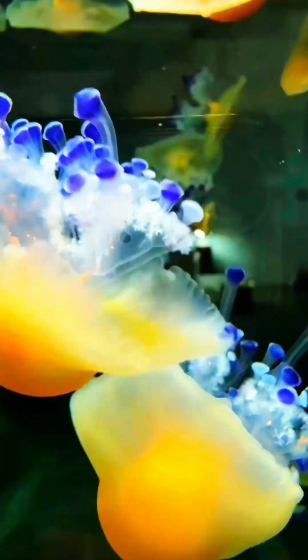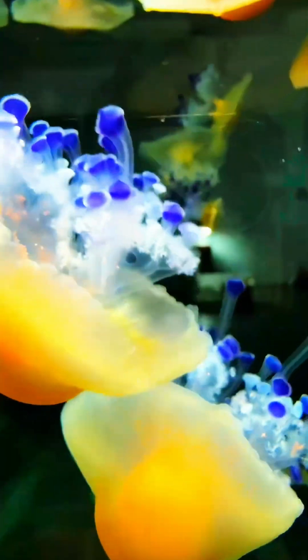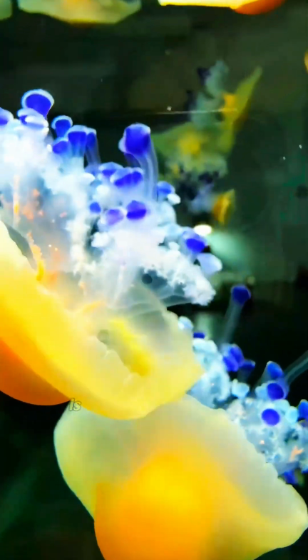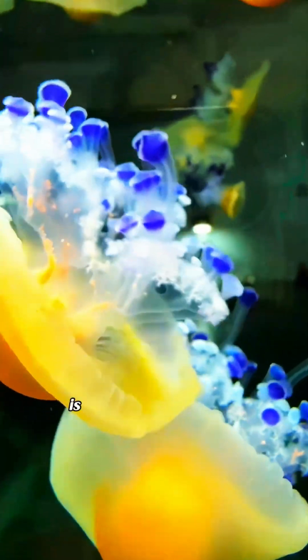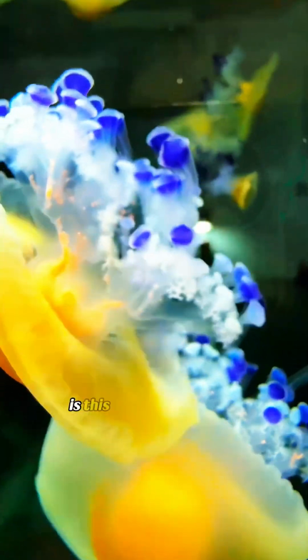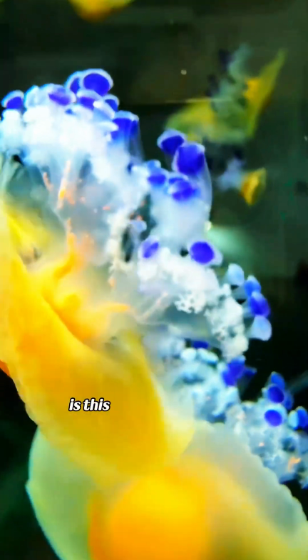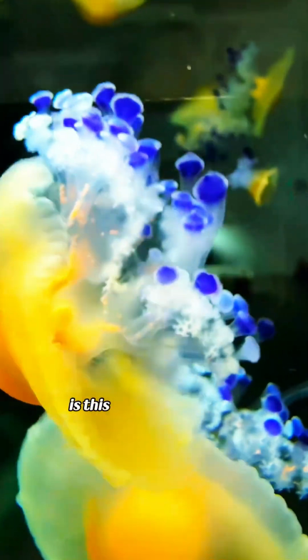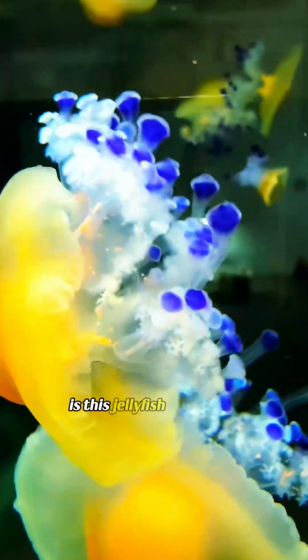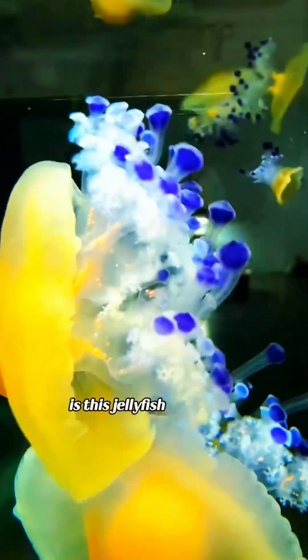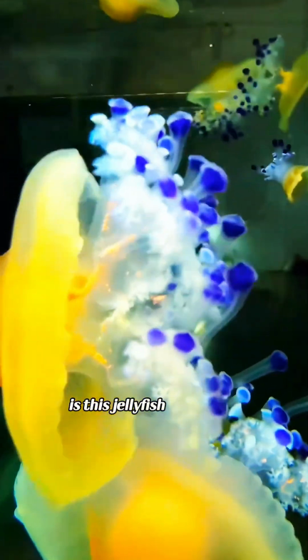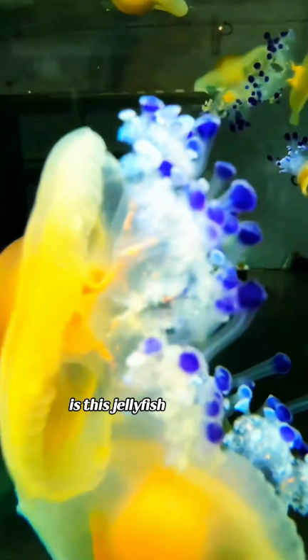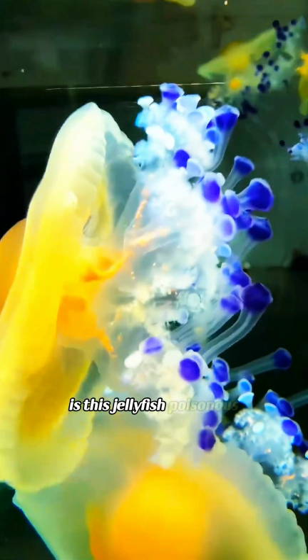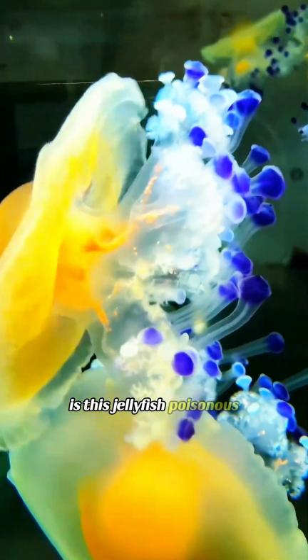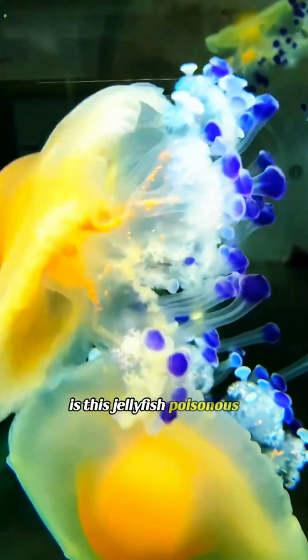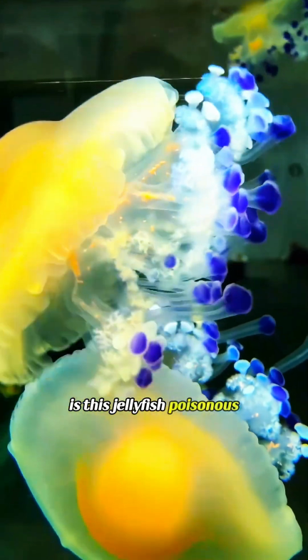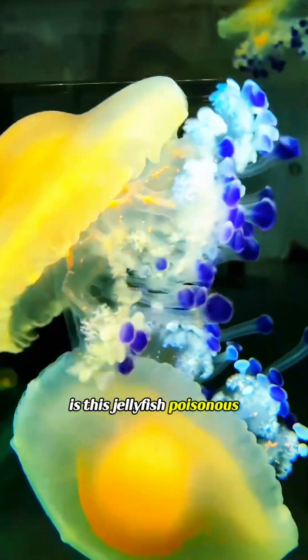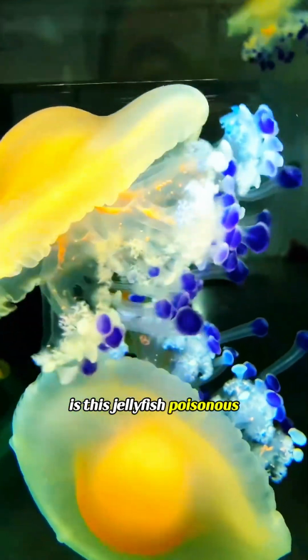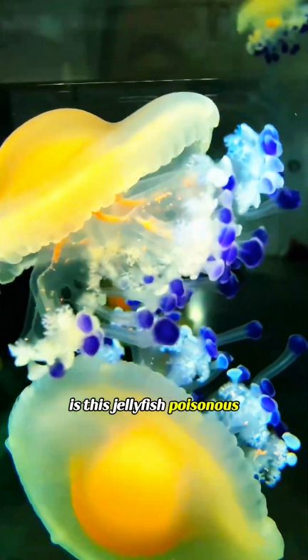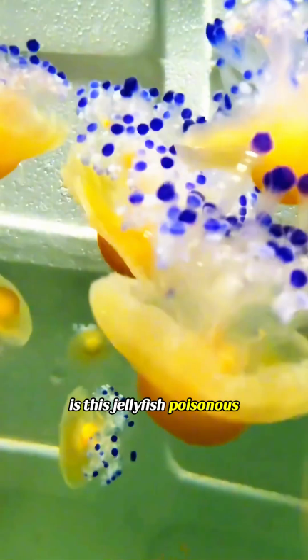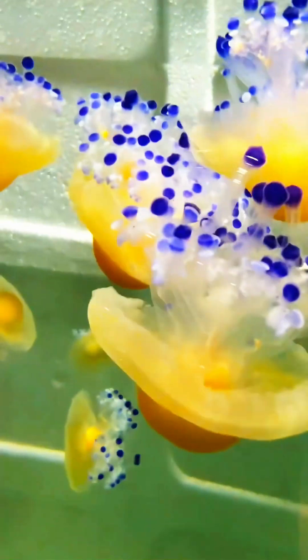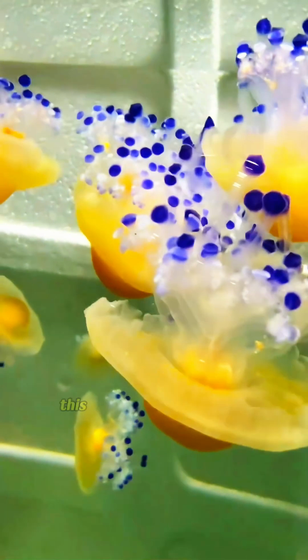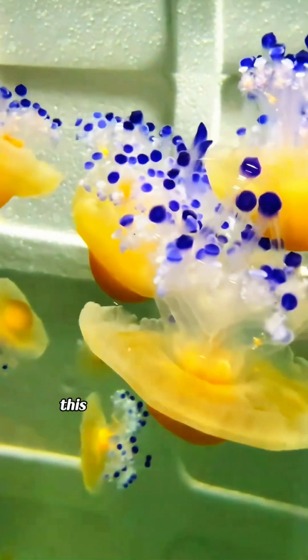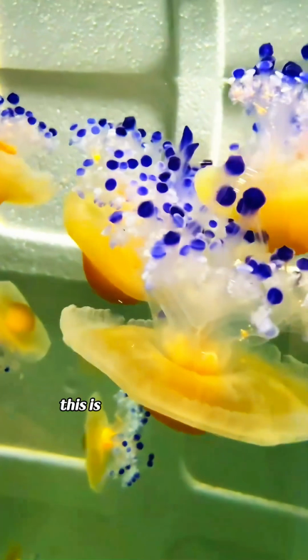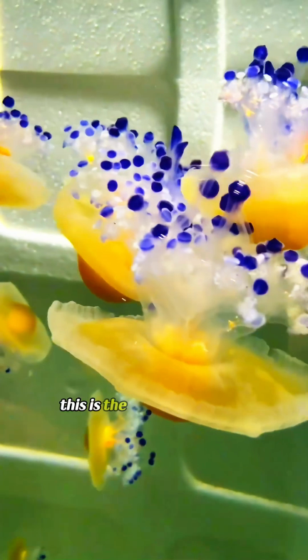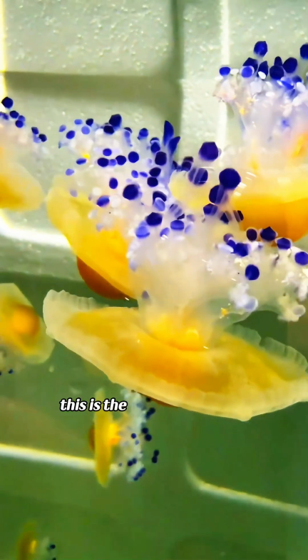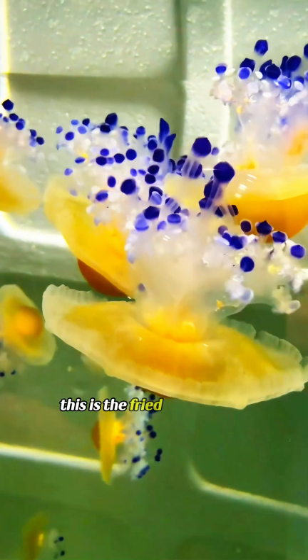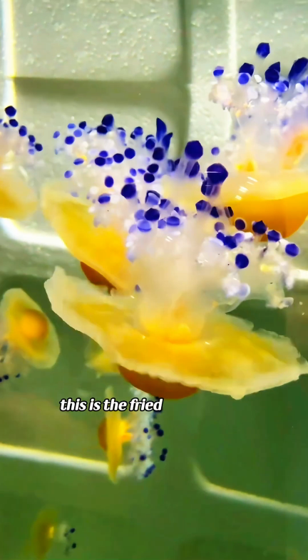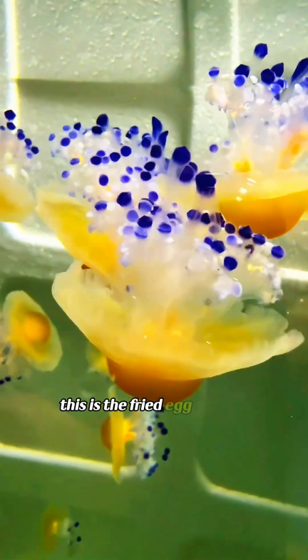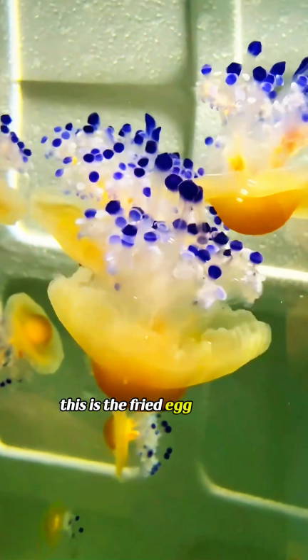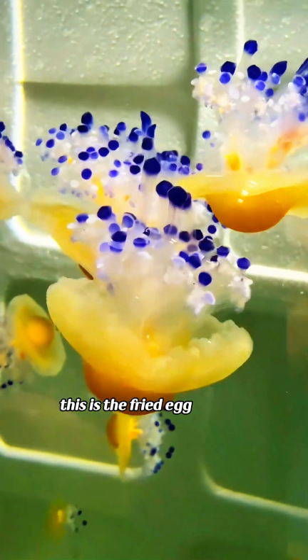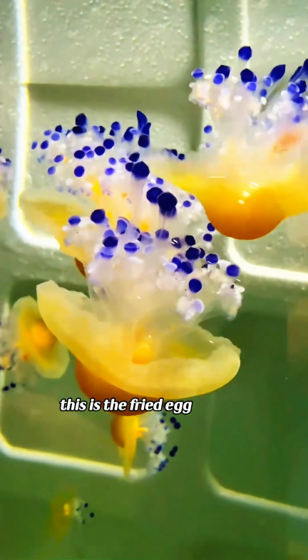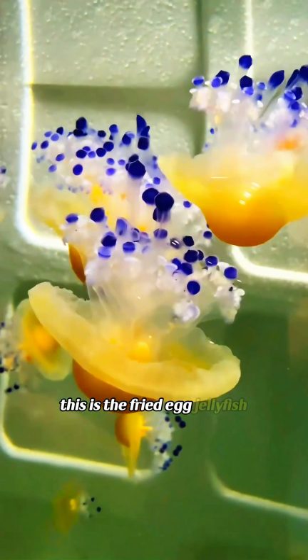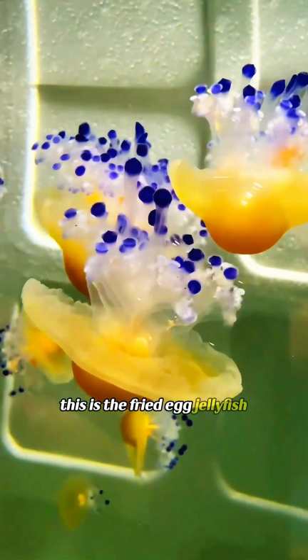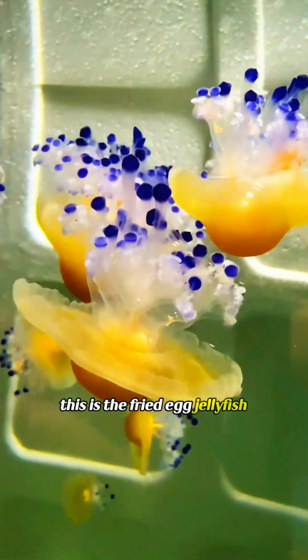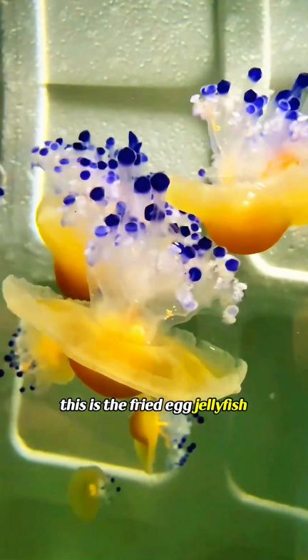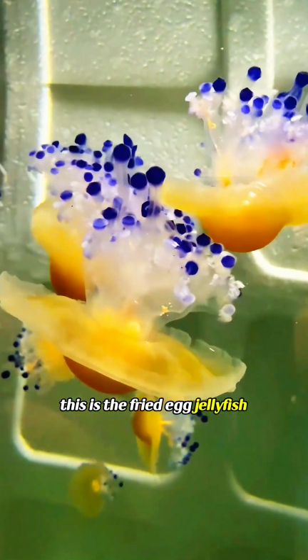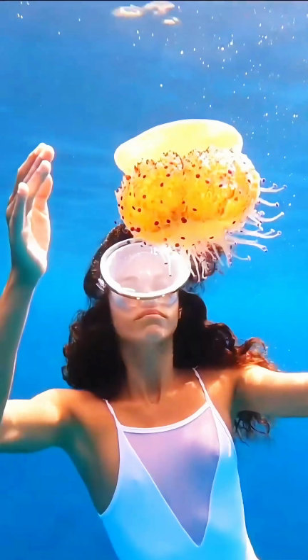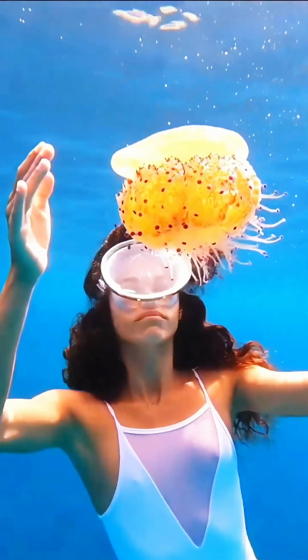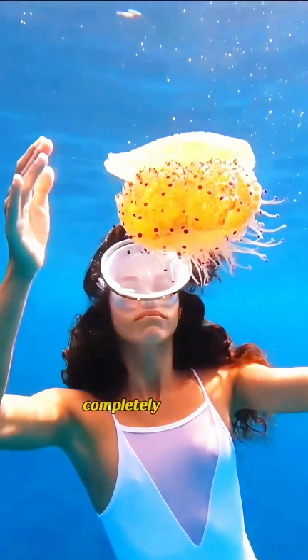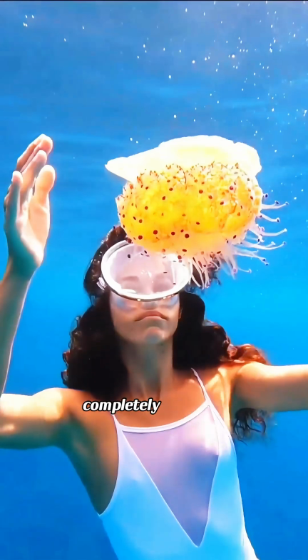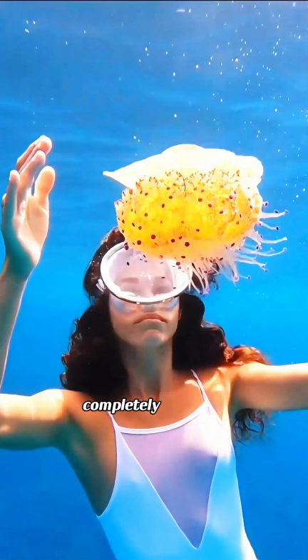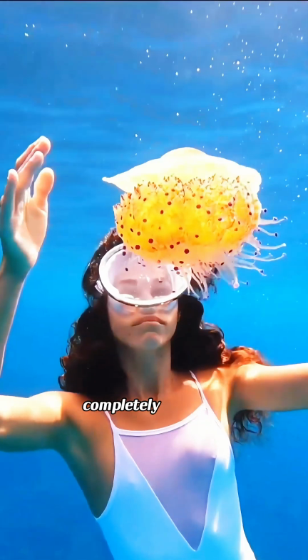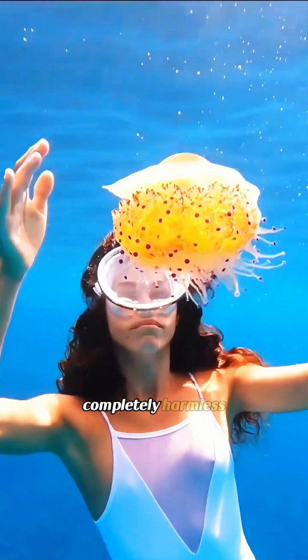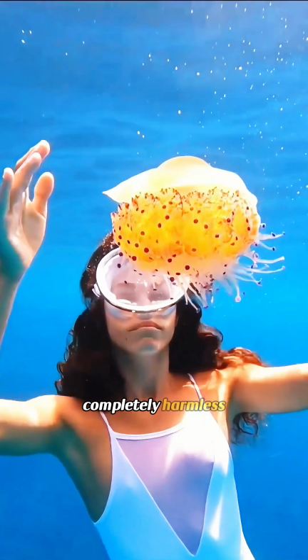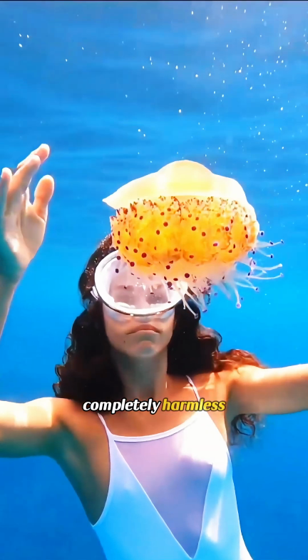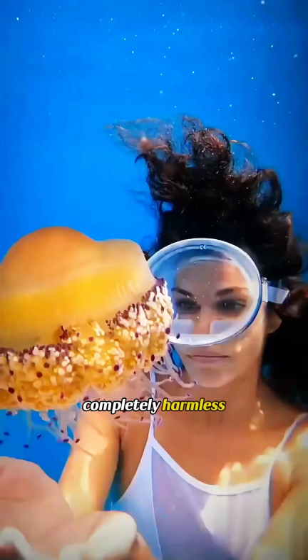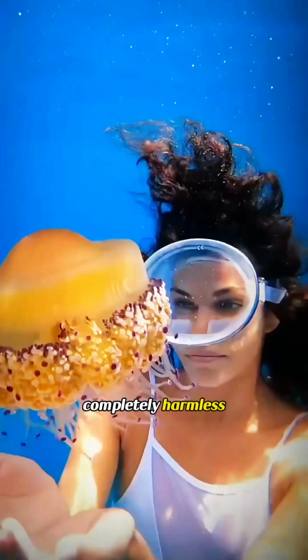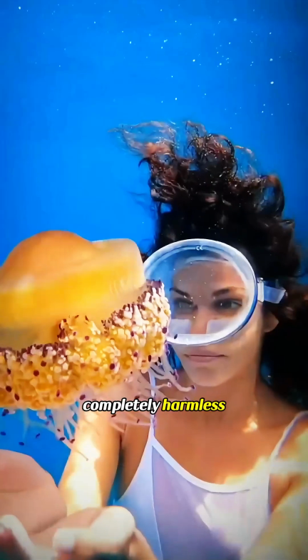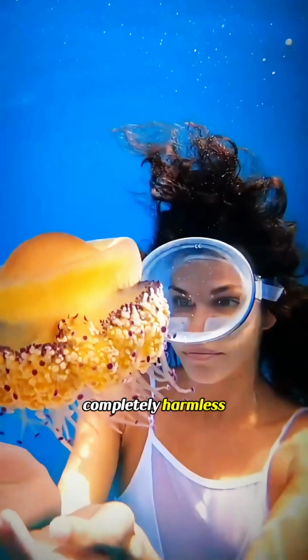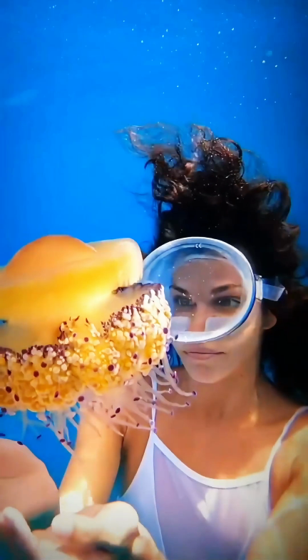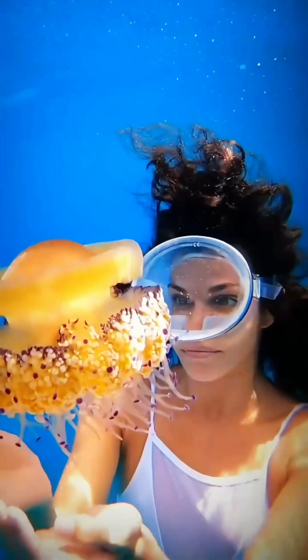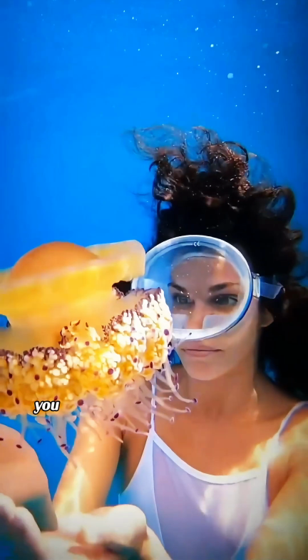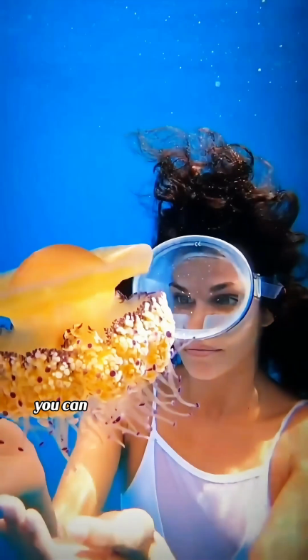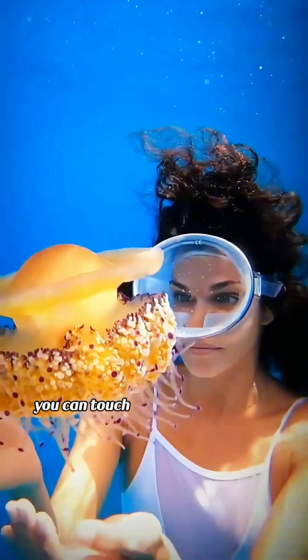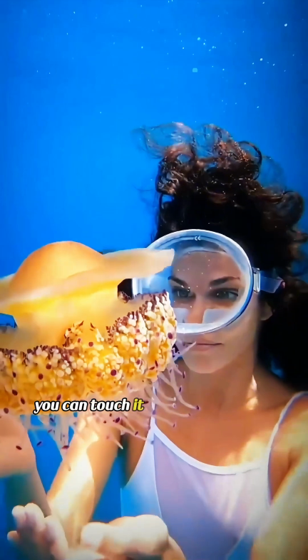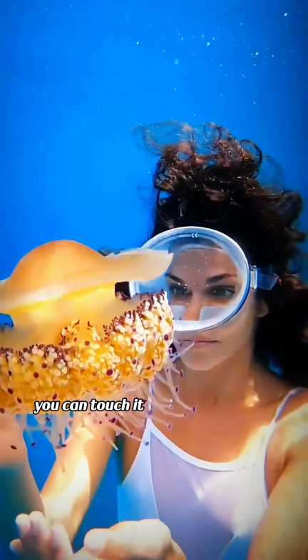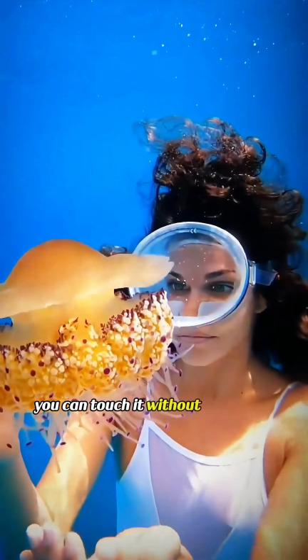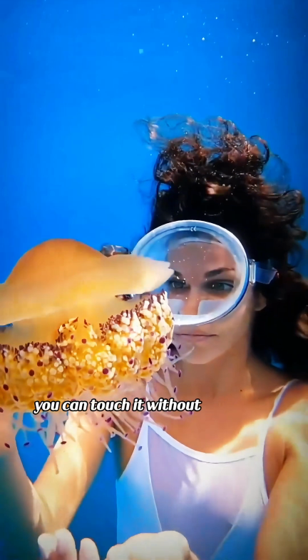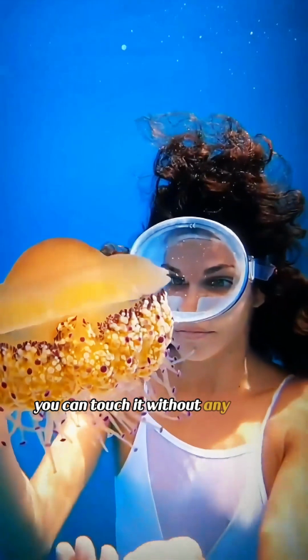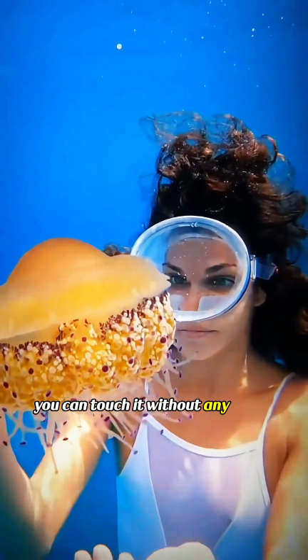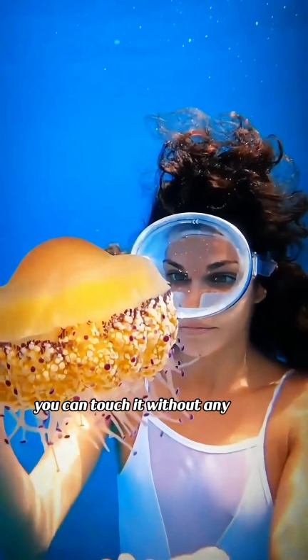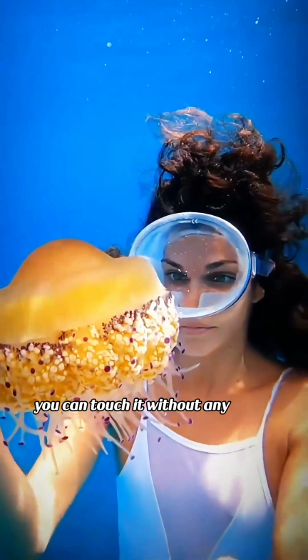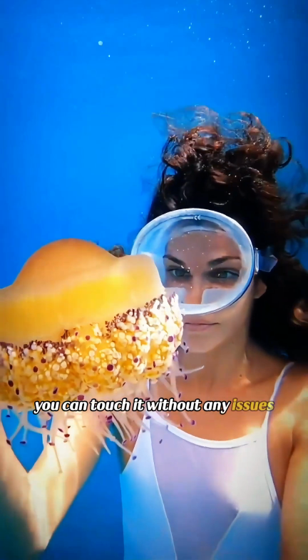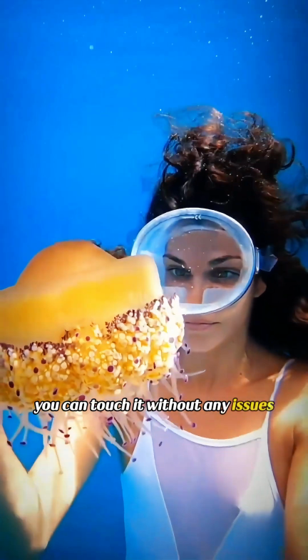Is this jellyfish poisonous? This is the fried egg jellyfish. Completely harmless — you can touch it without any issues.